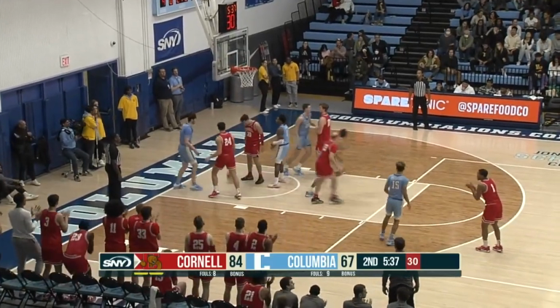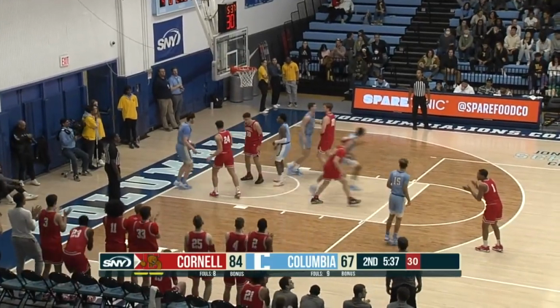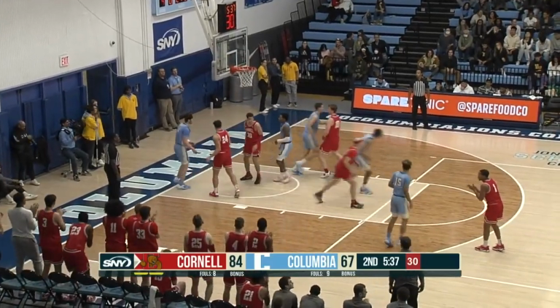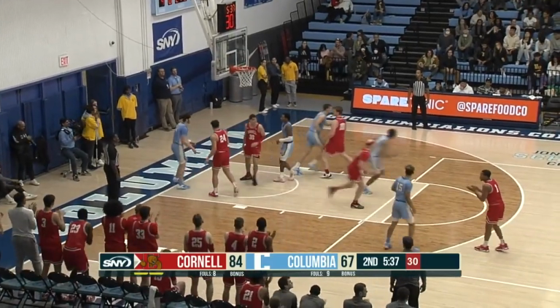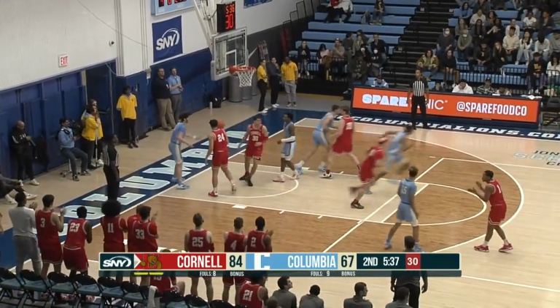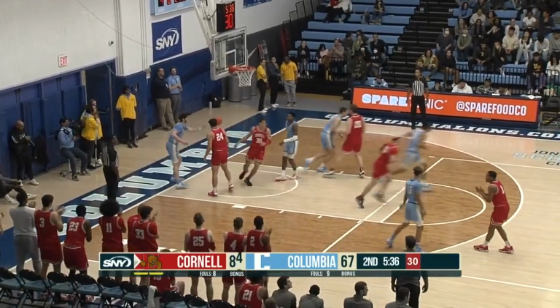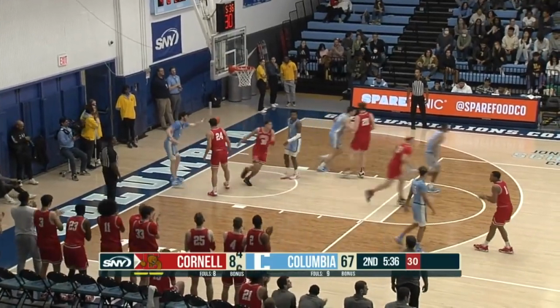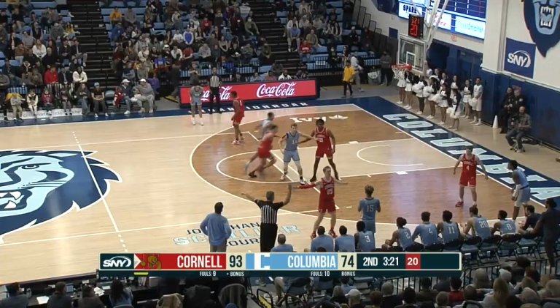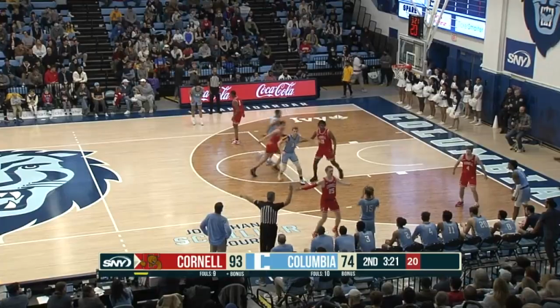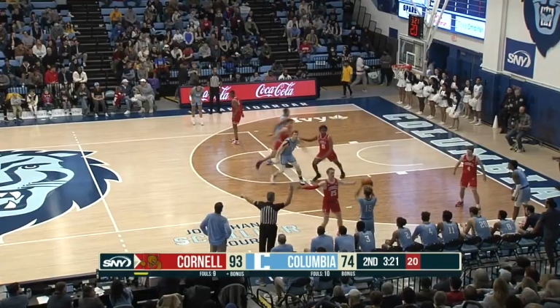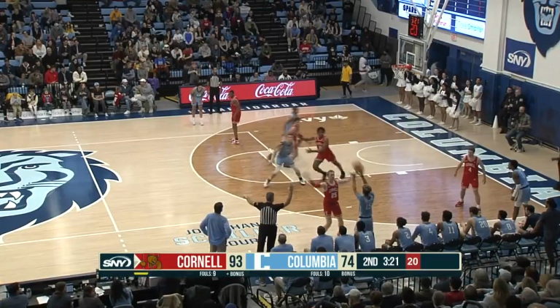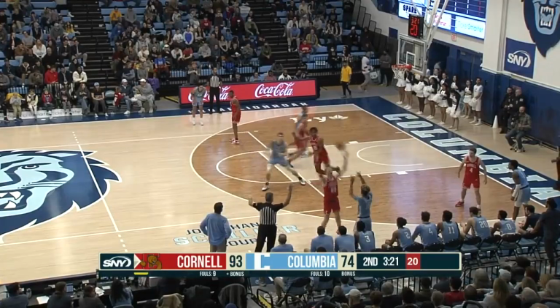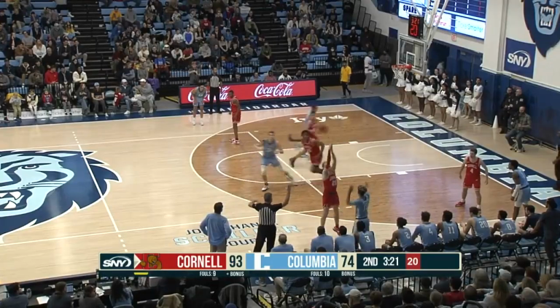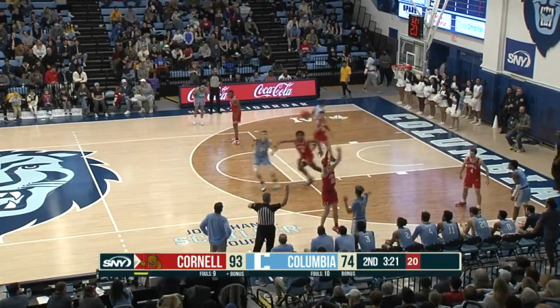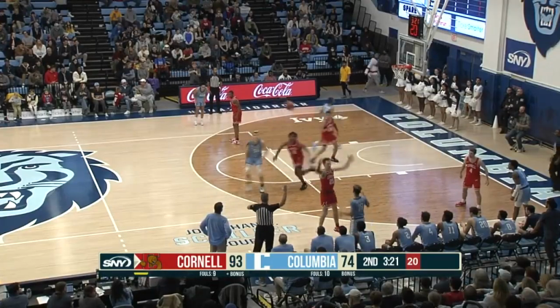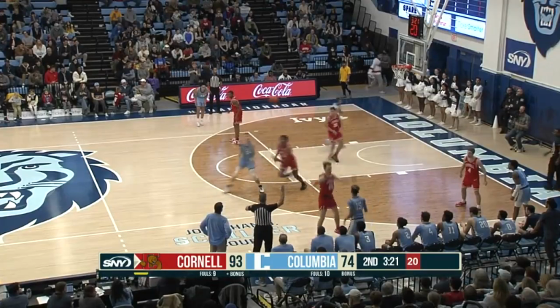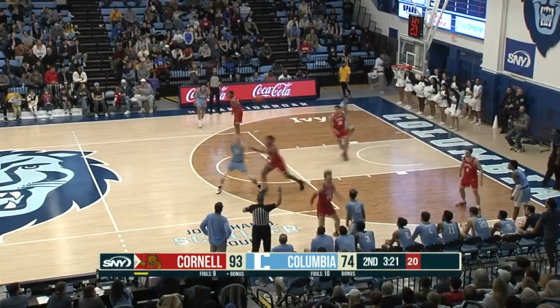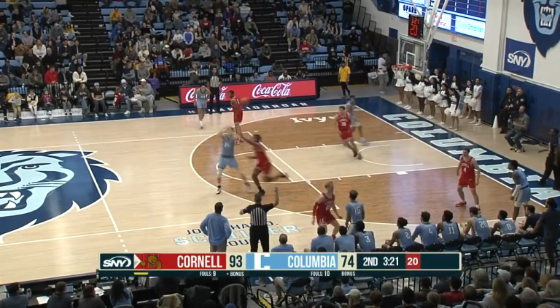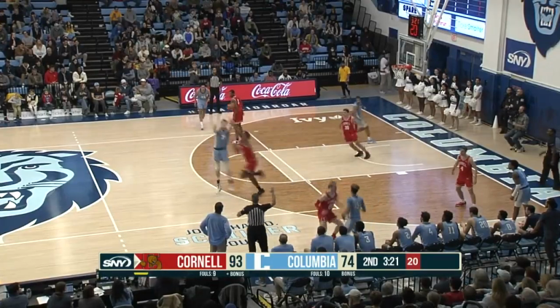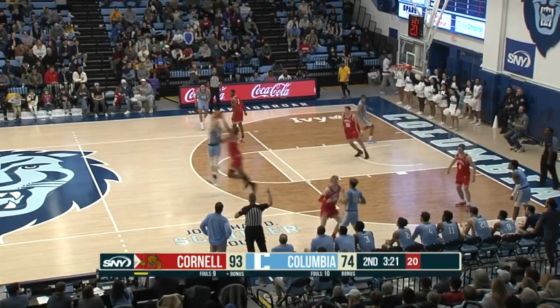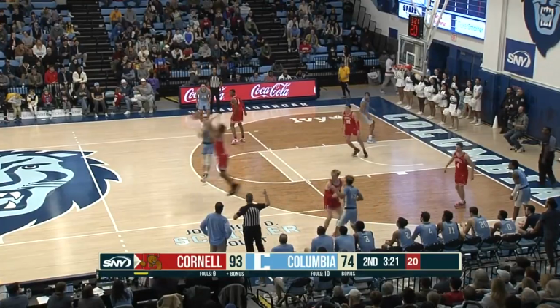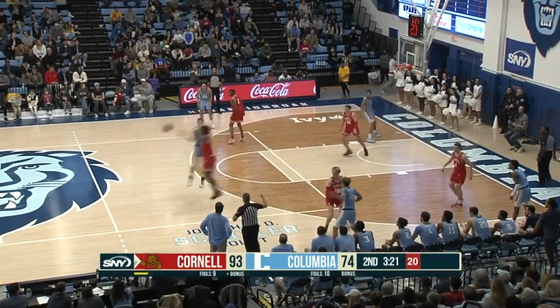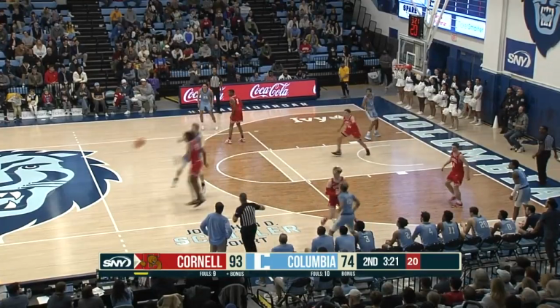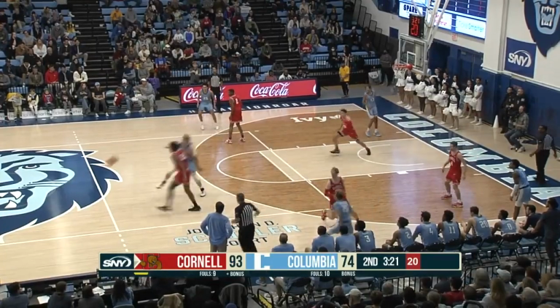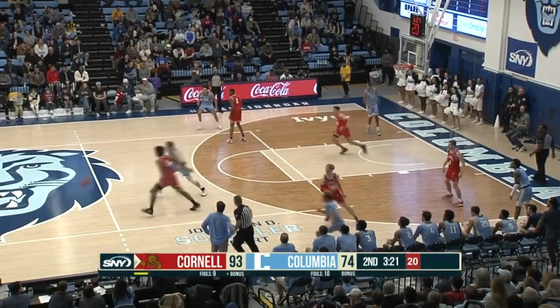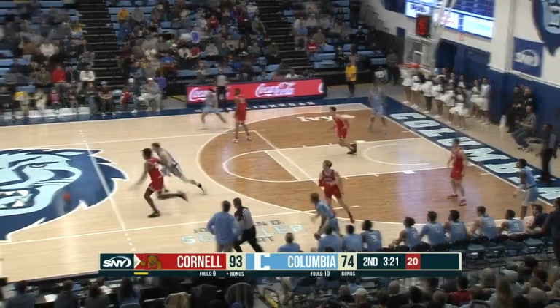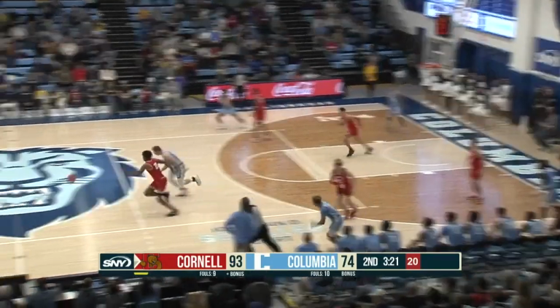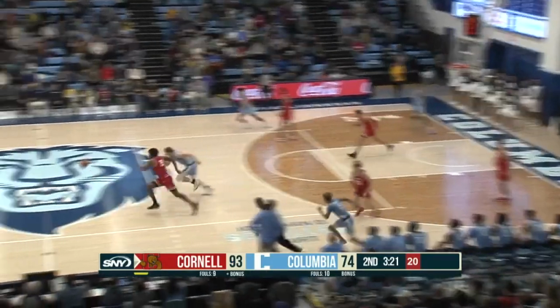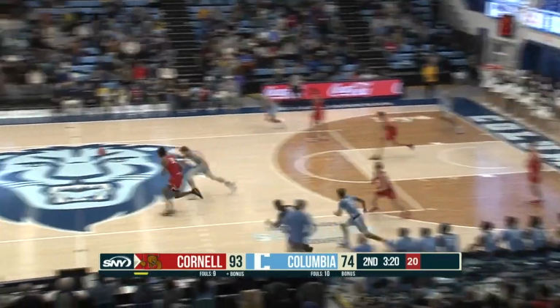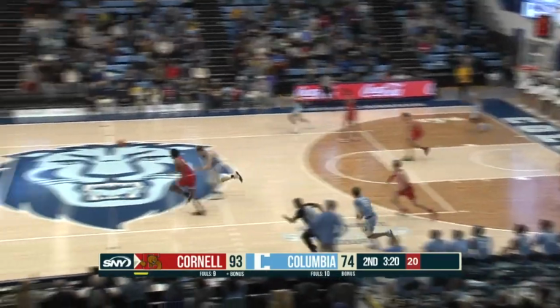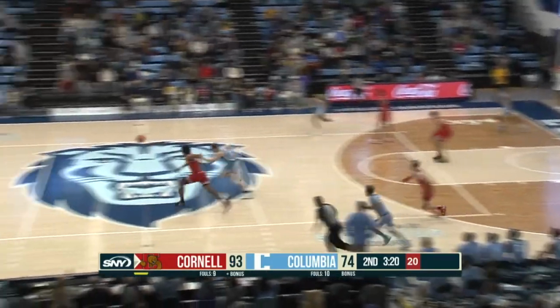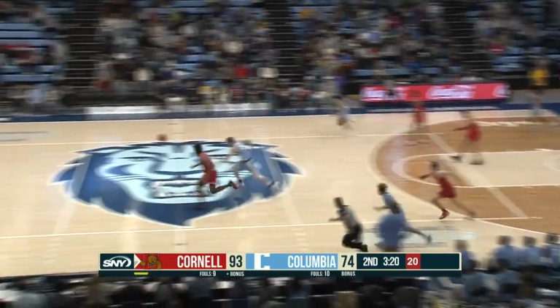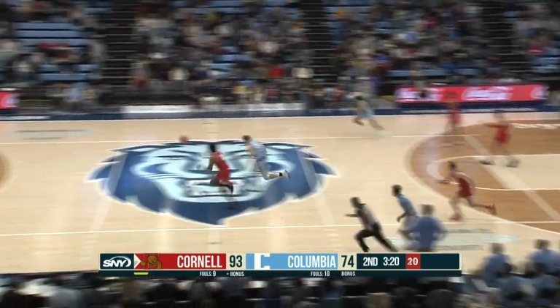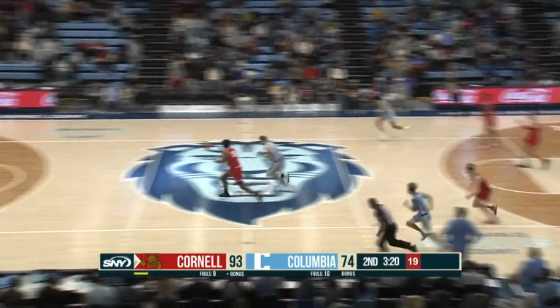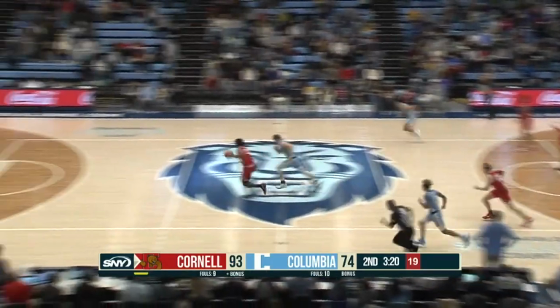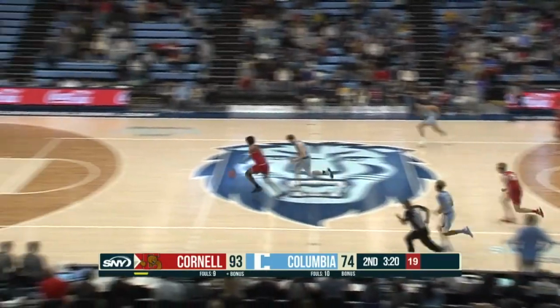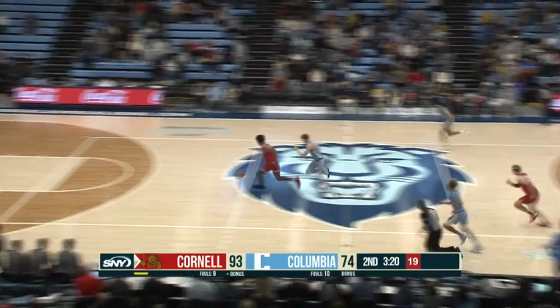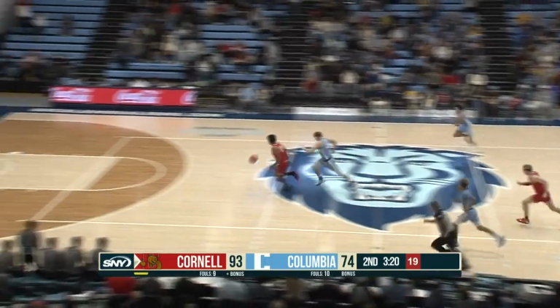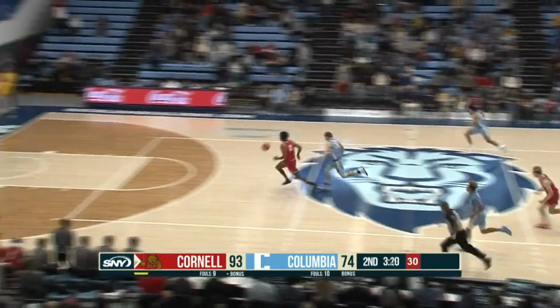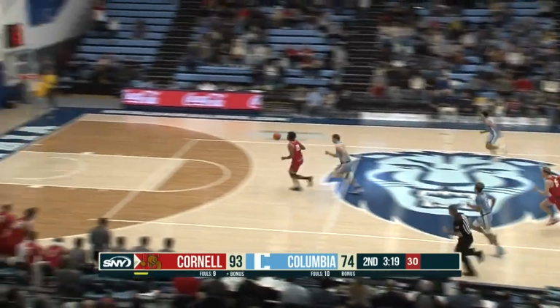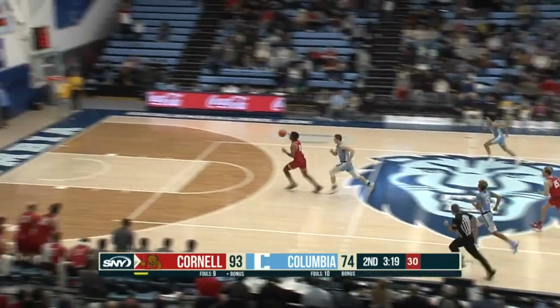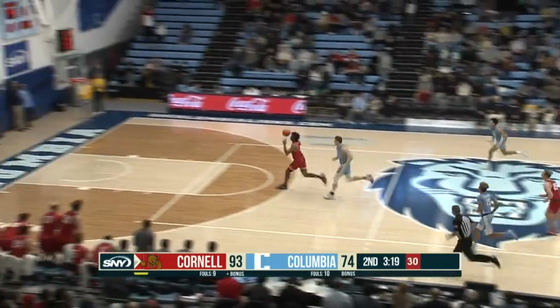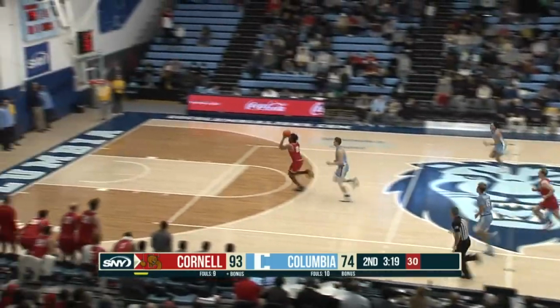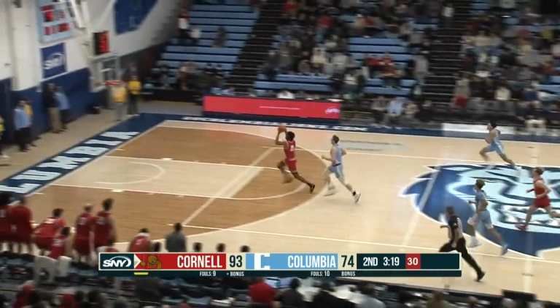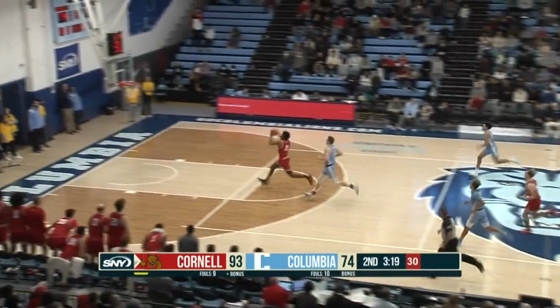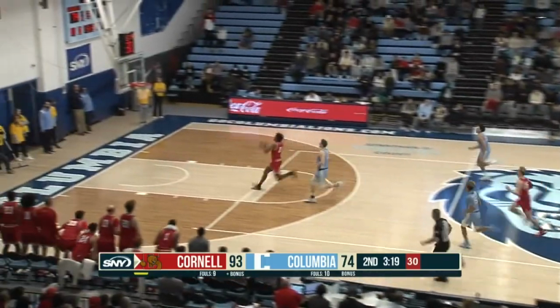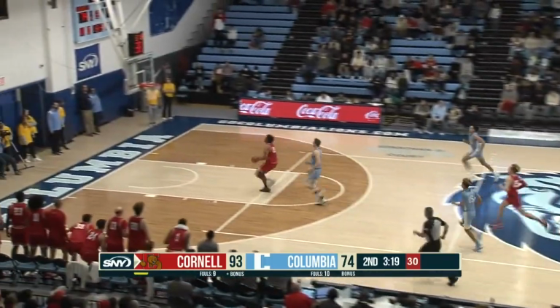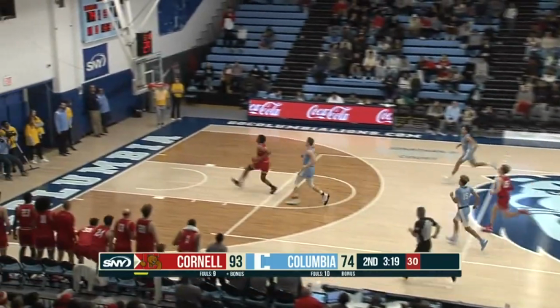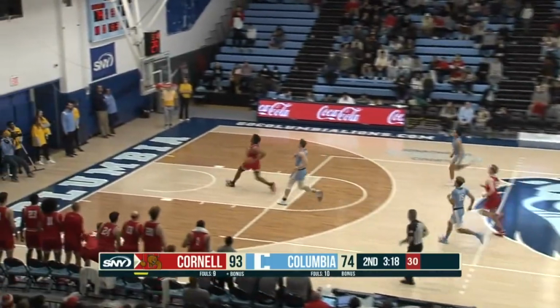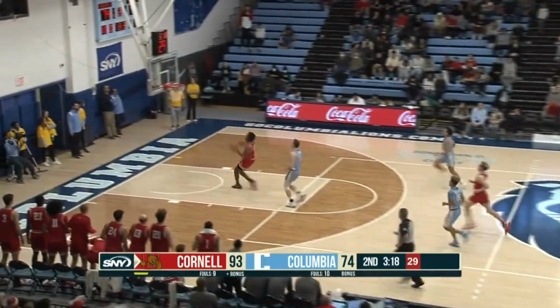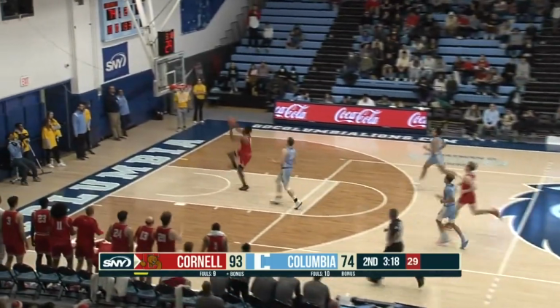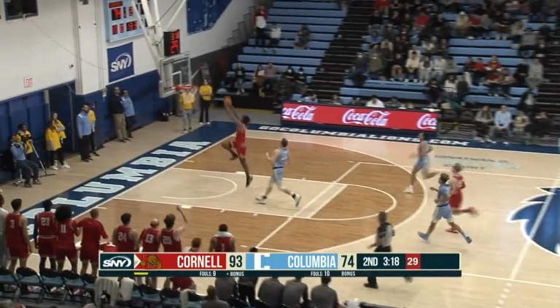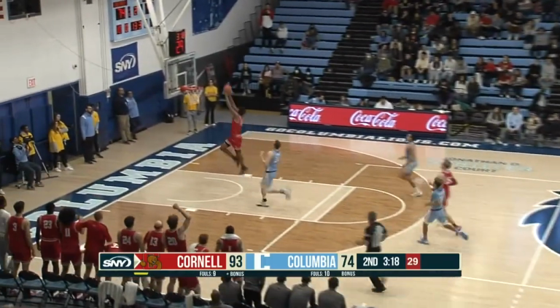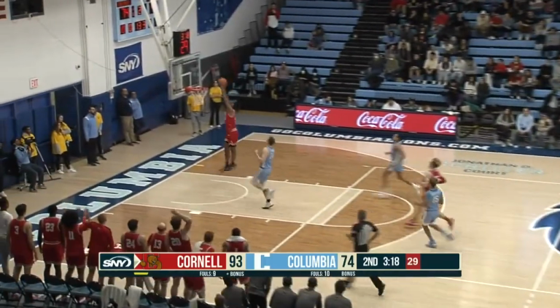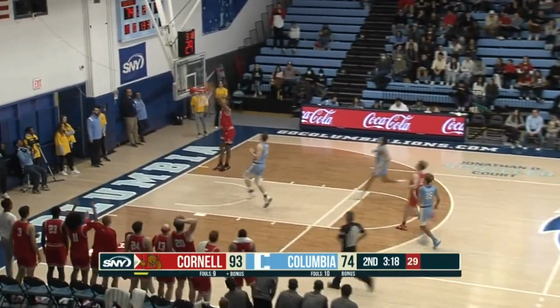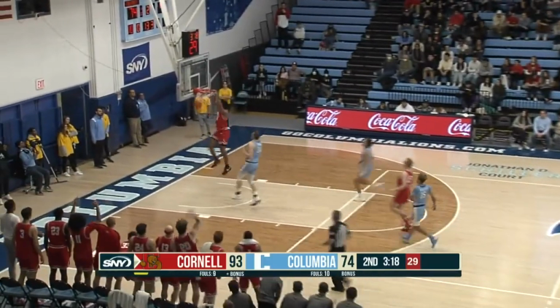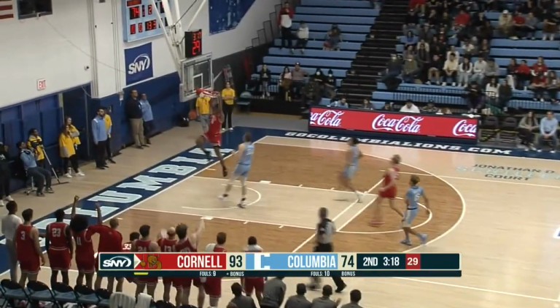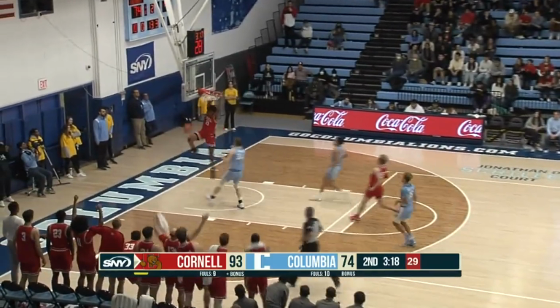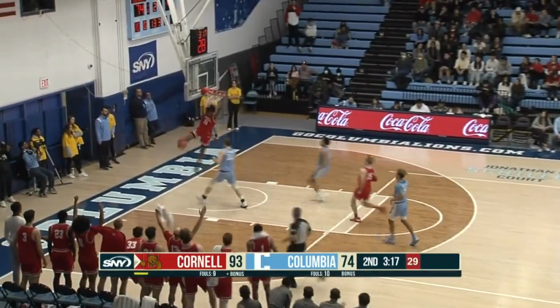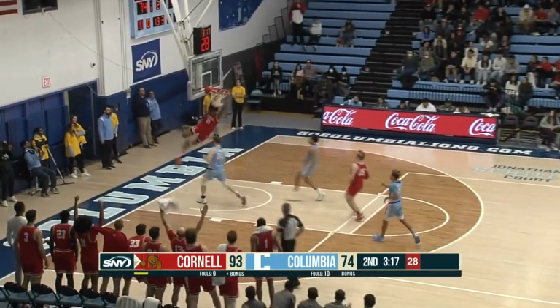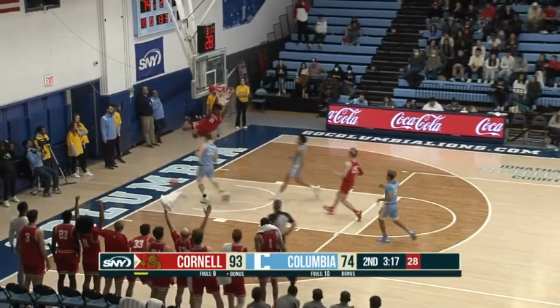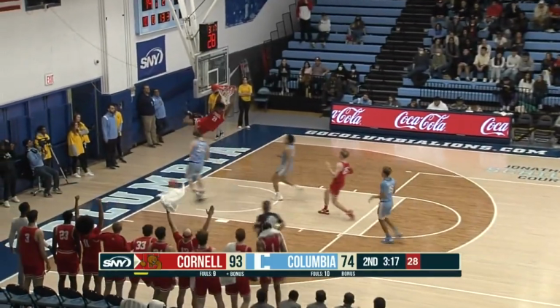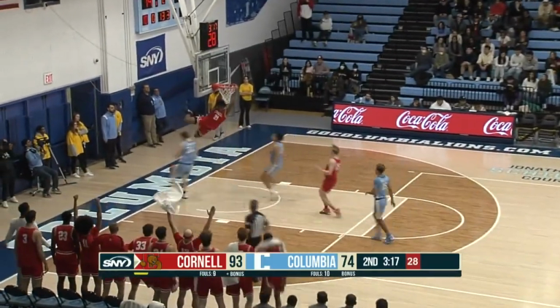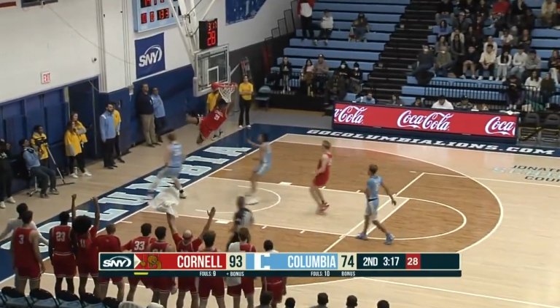Baldwin is there. A dangerous pass results in another takeaway — Ragland to the house.